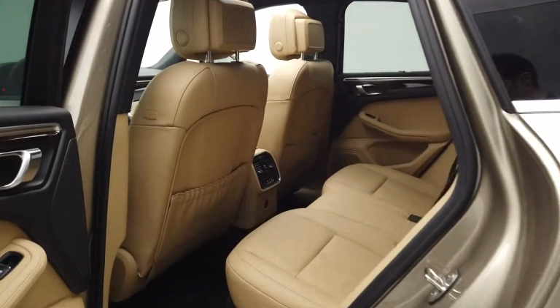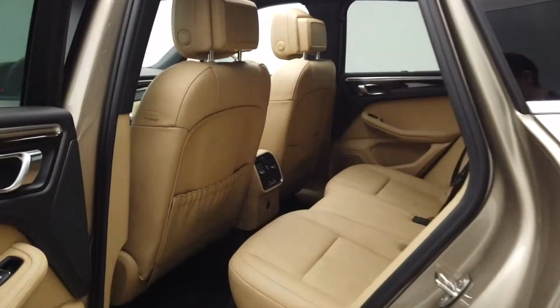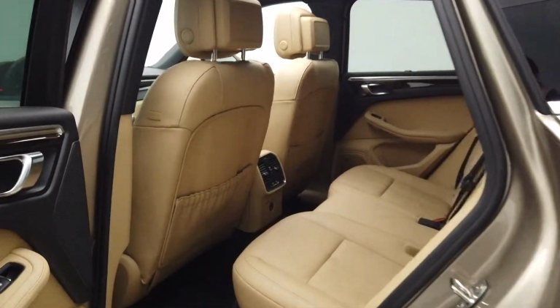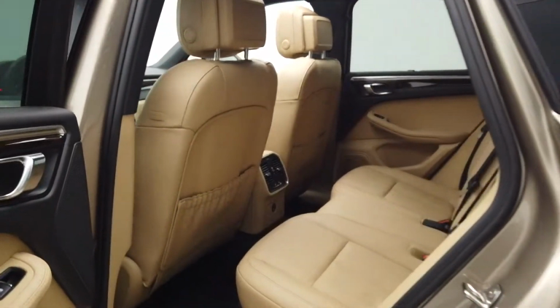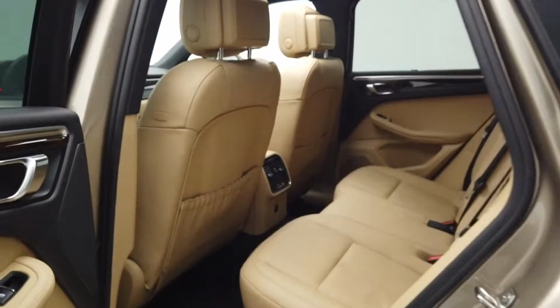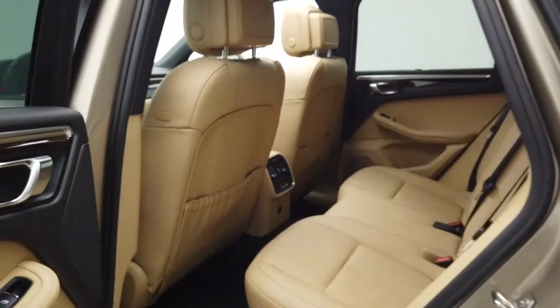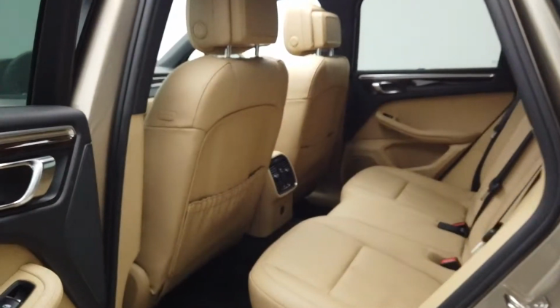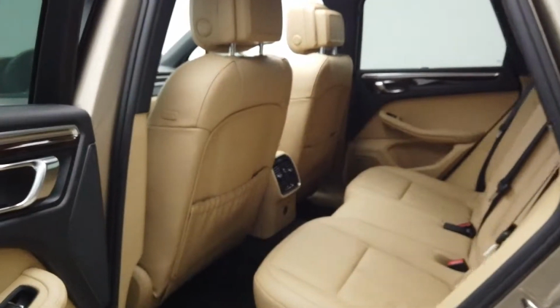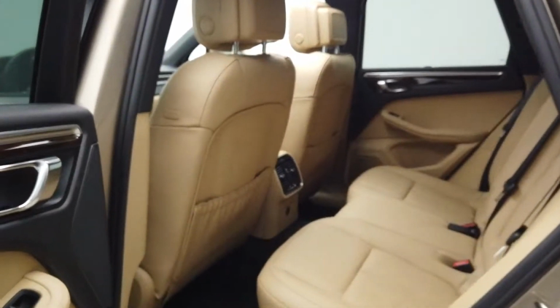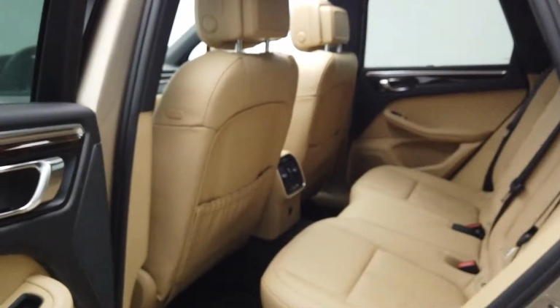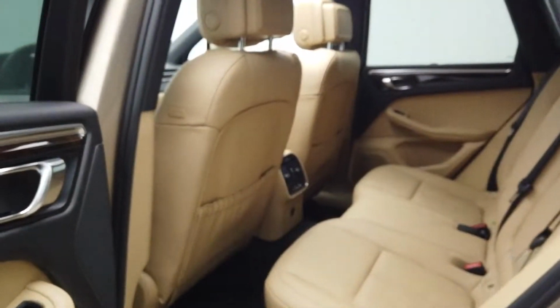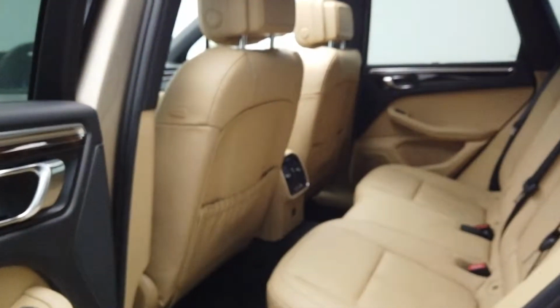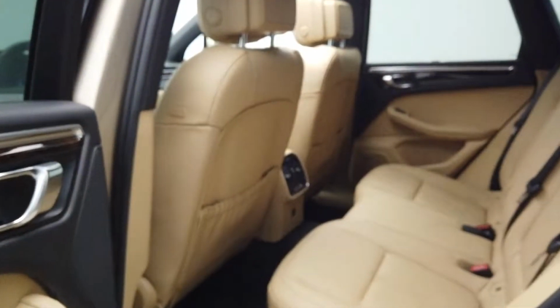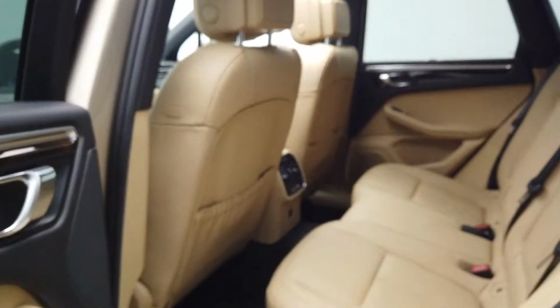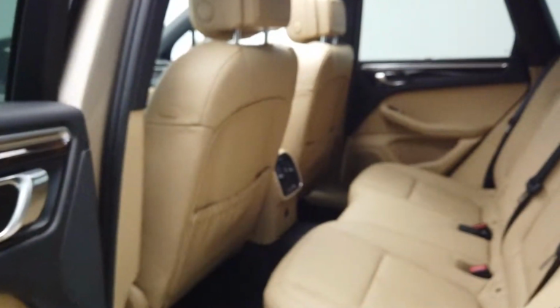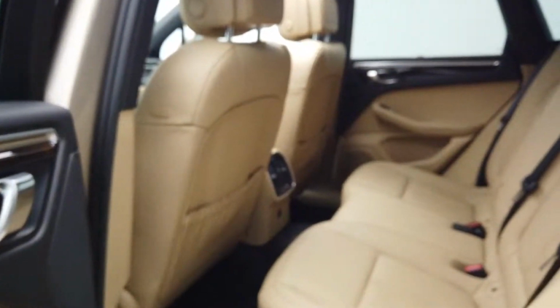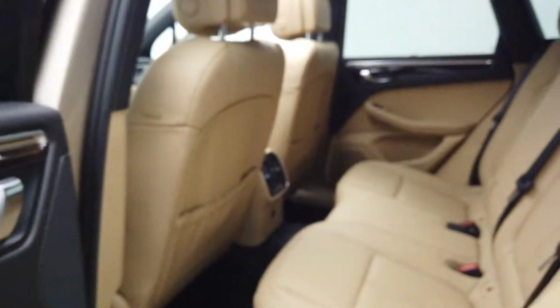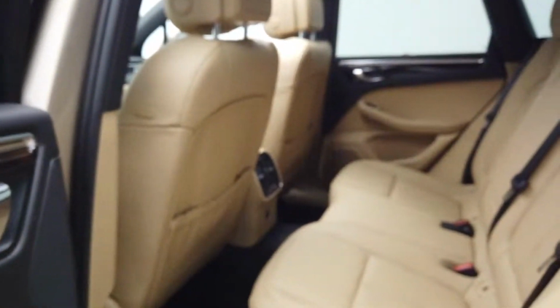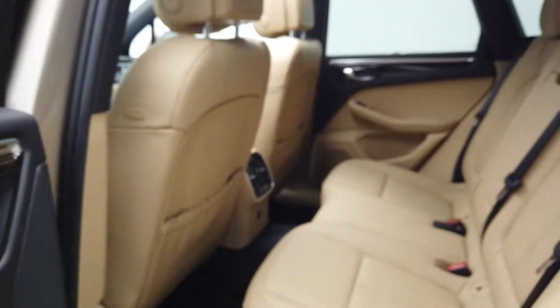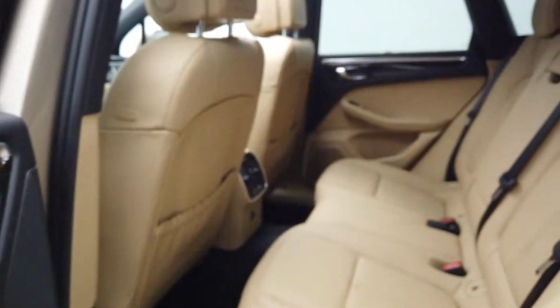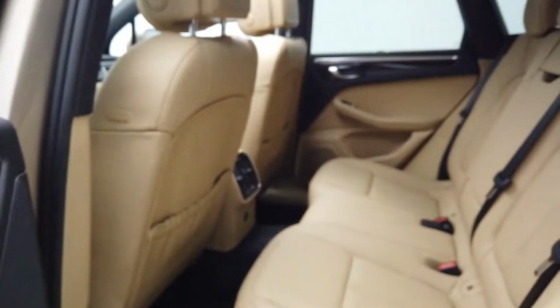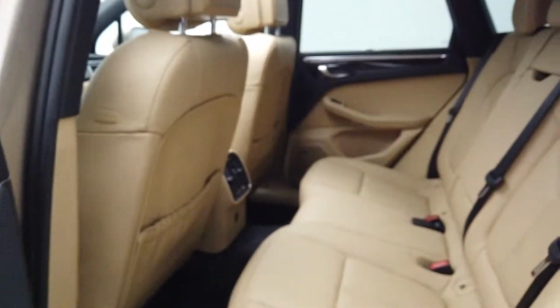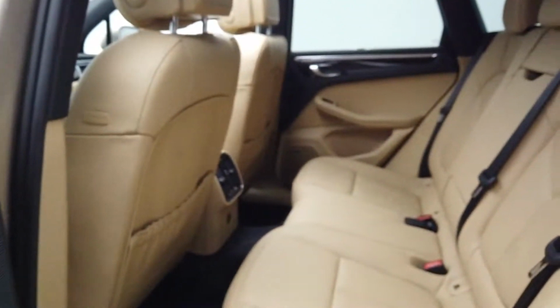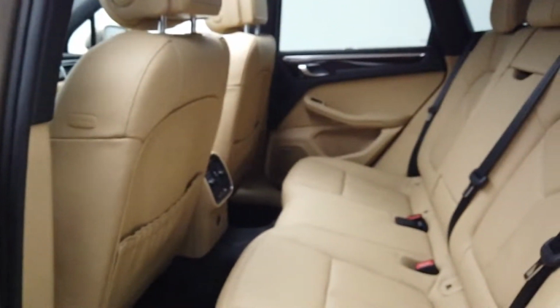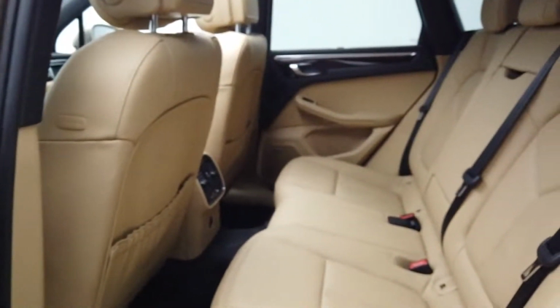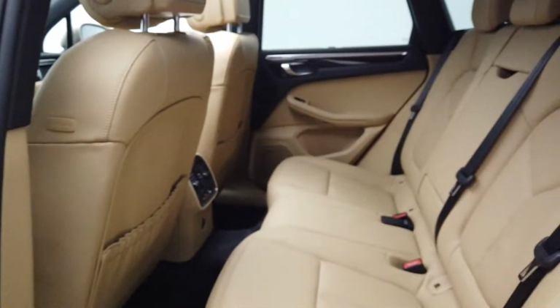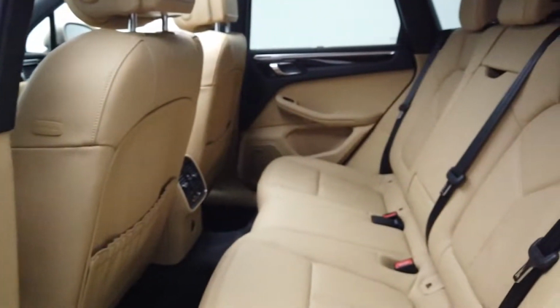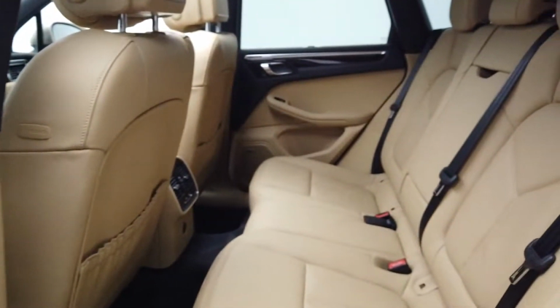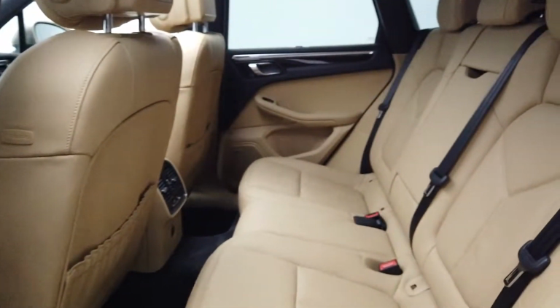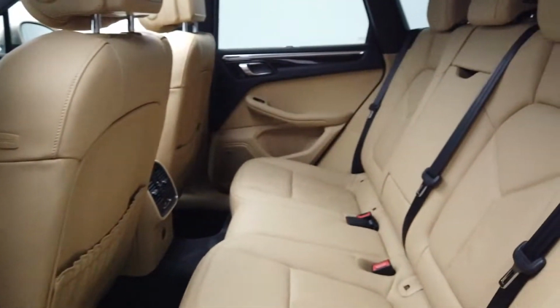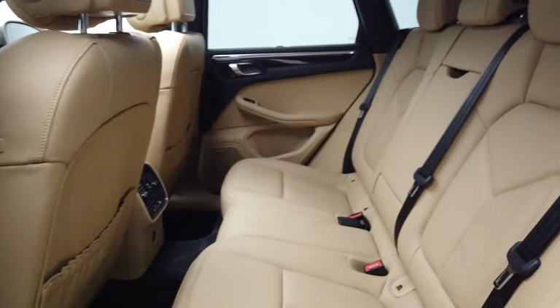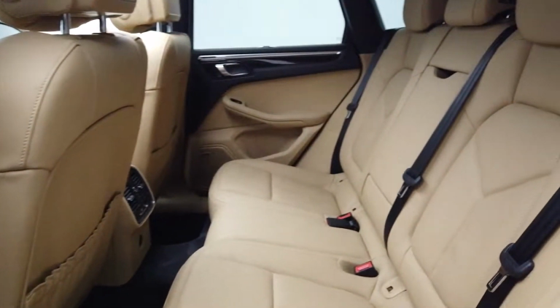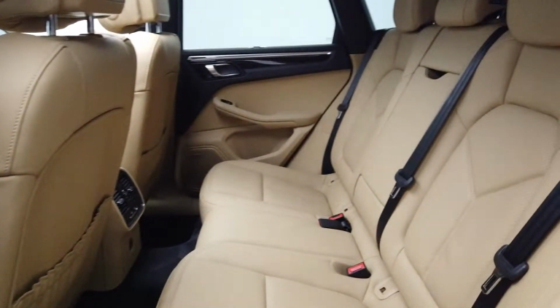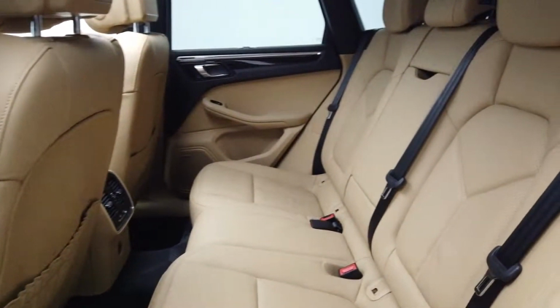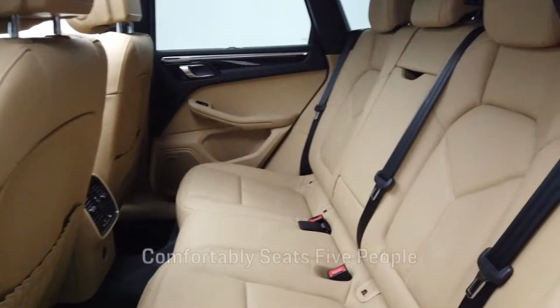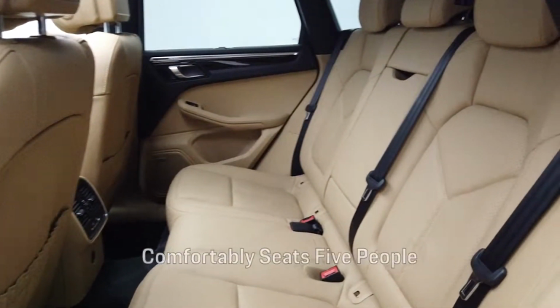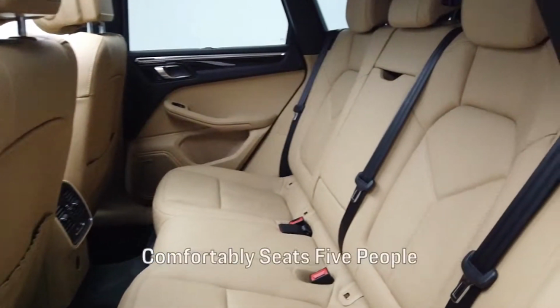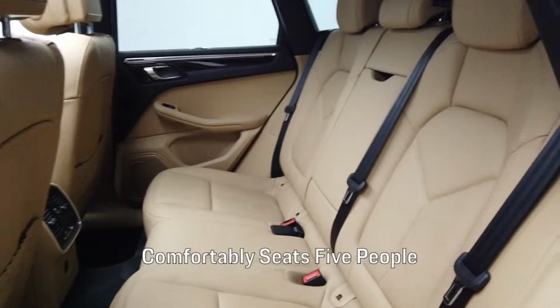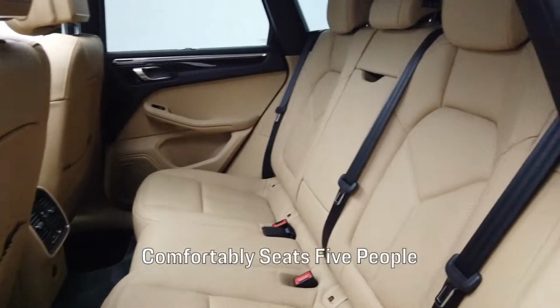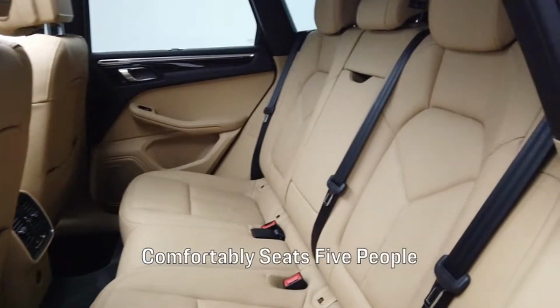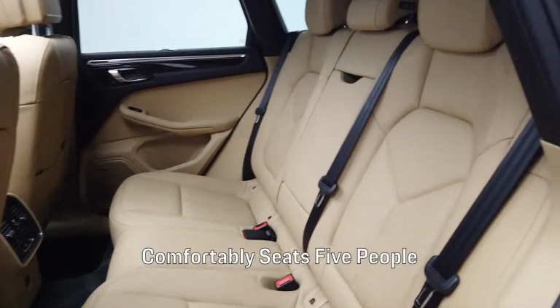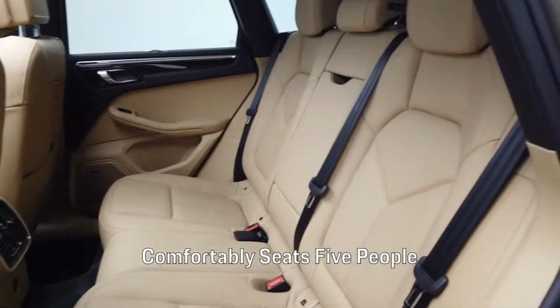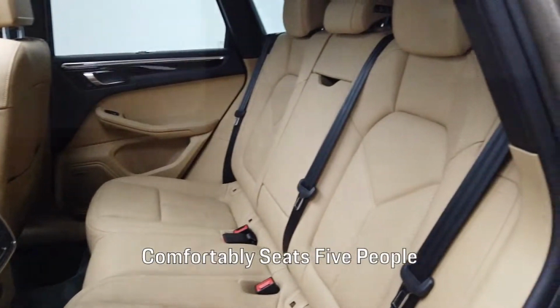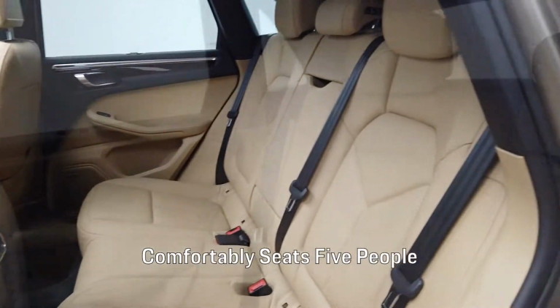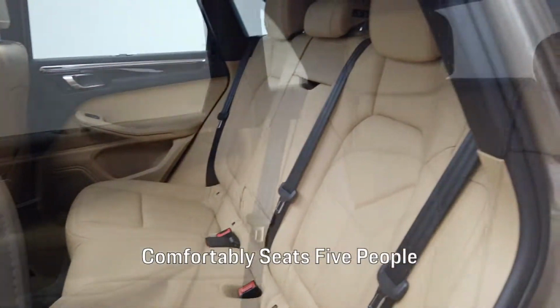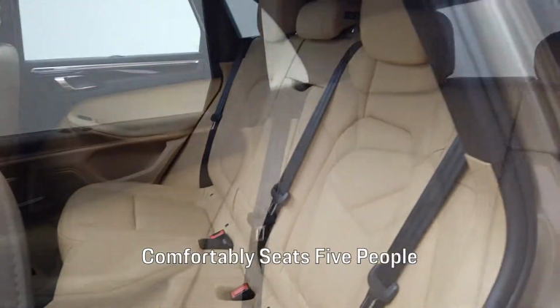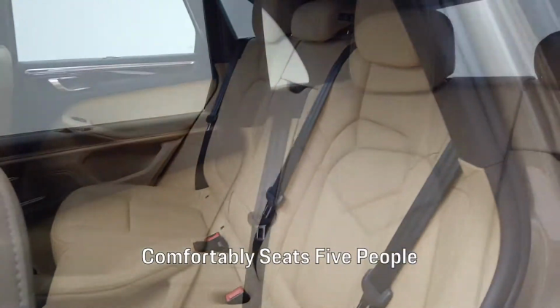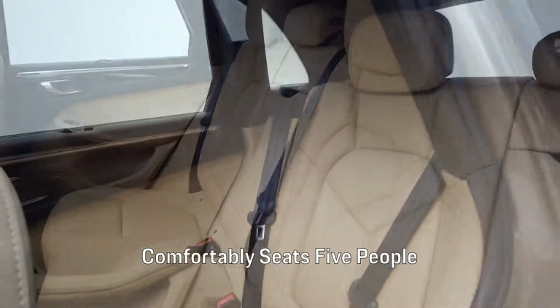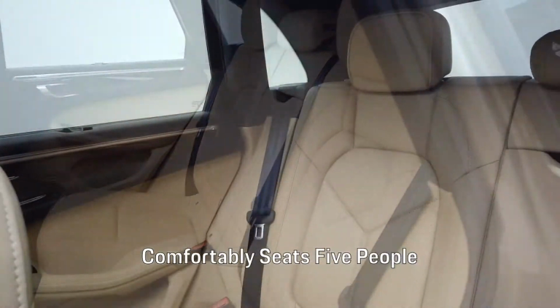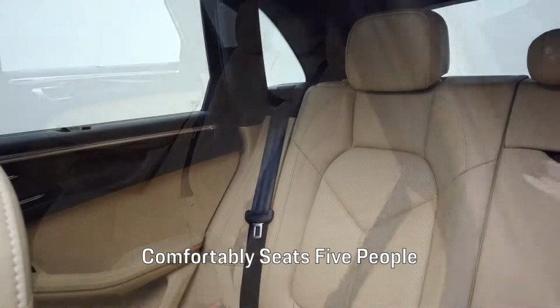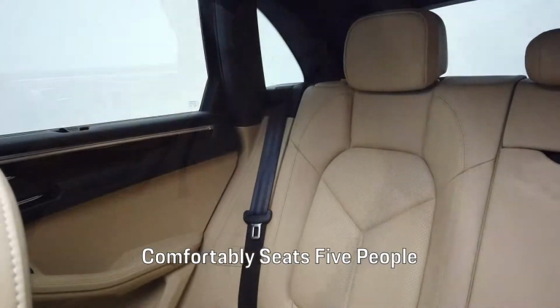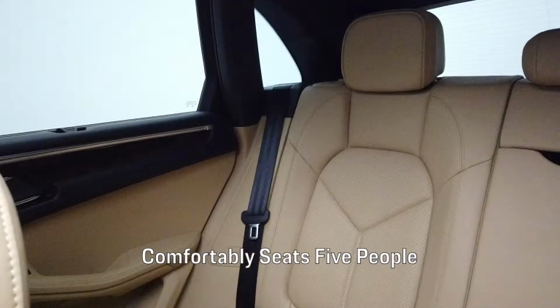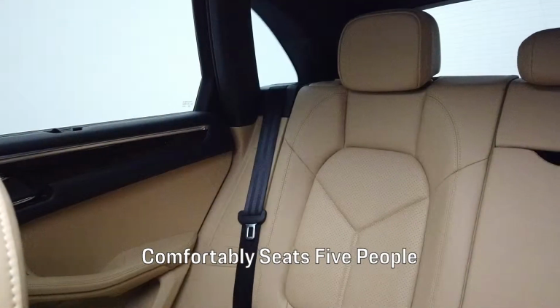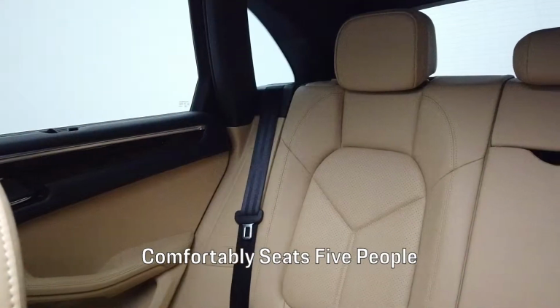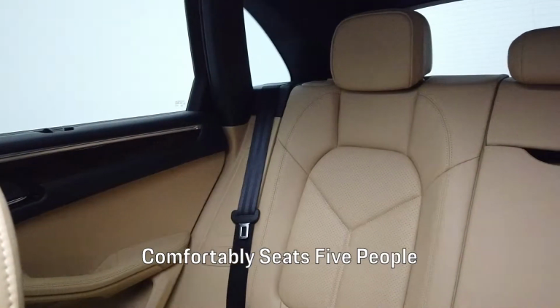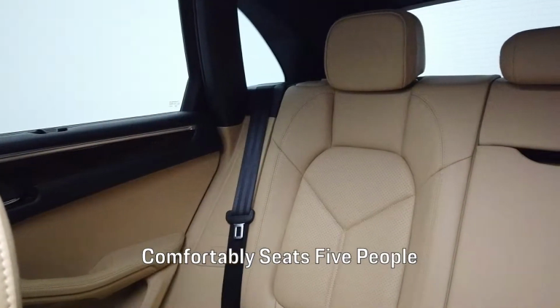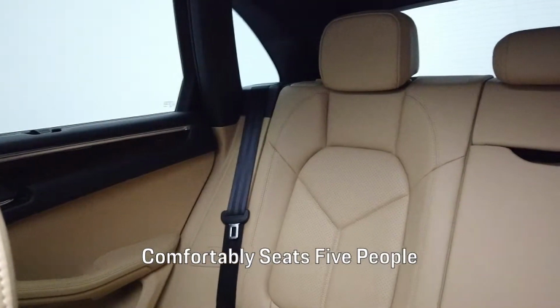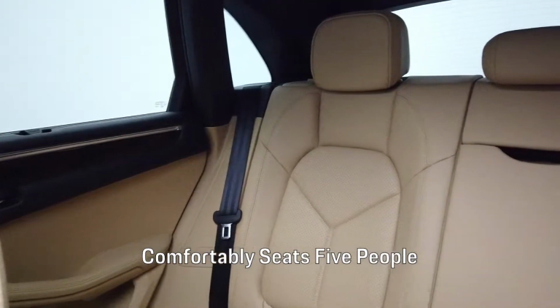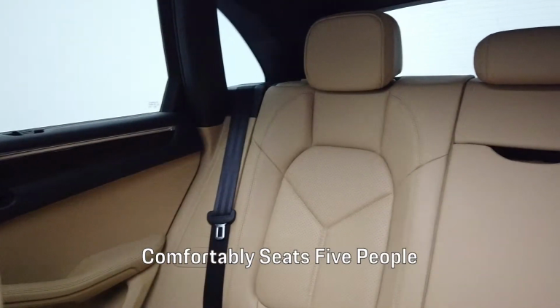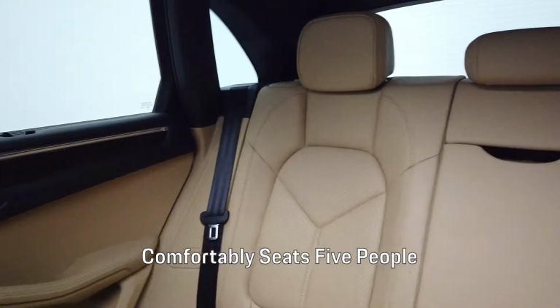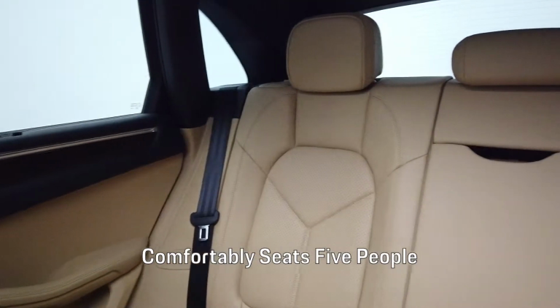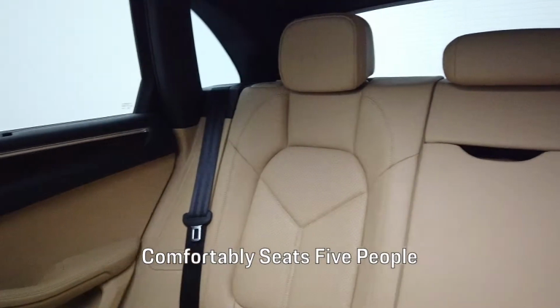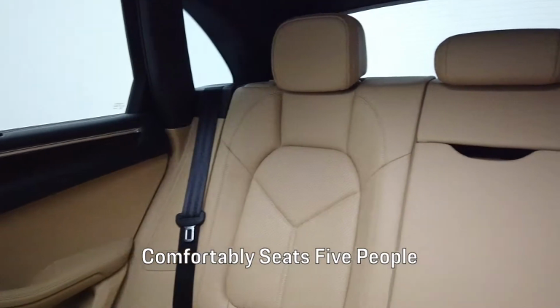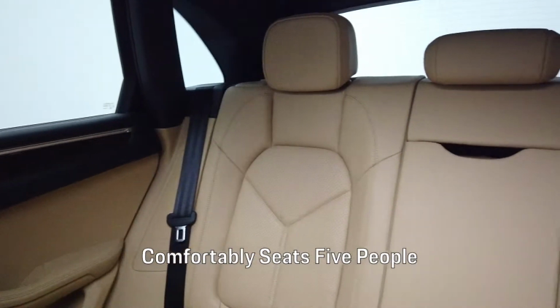Here at Porsche Monmouth, we have the new Porsche 911 on display. Let's take a look at what Porsche Monmouth has to offer.